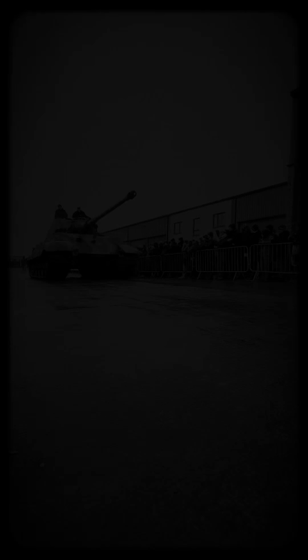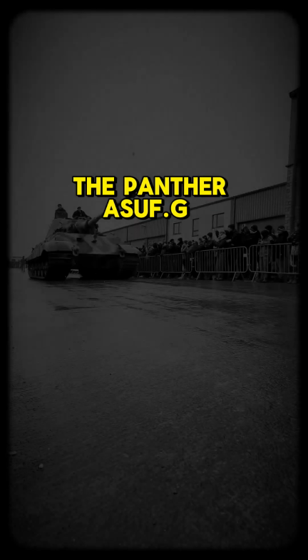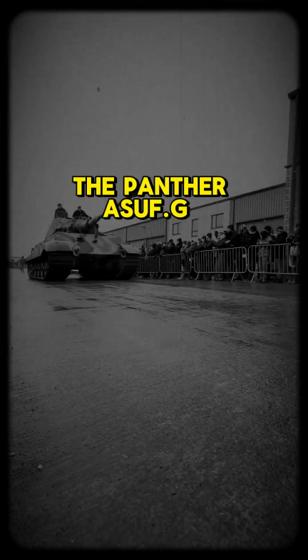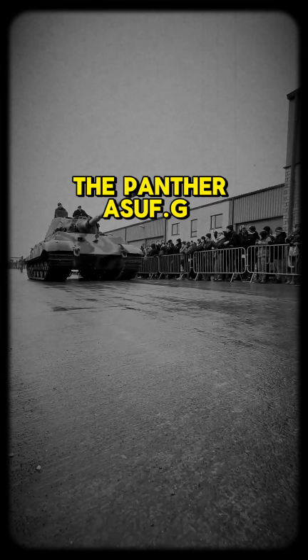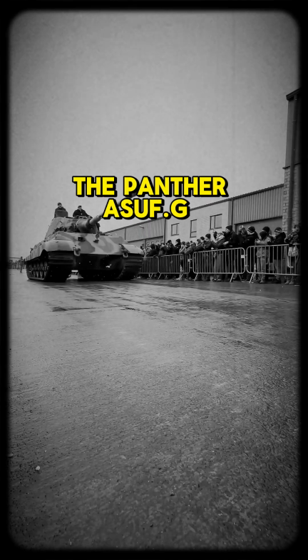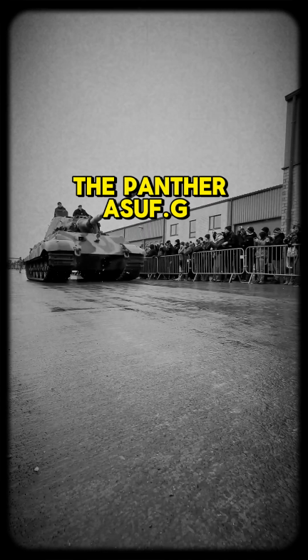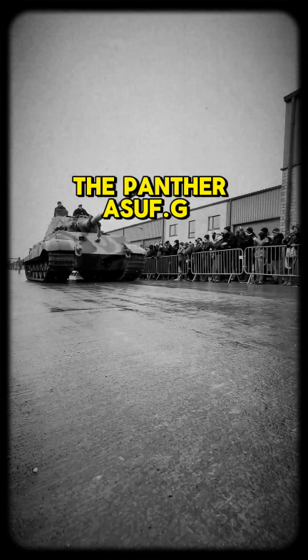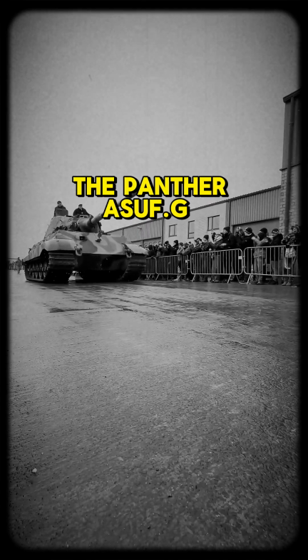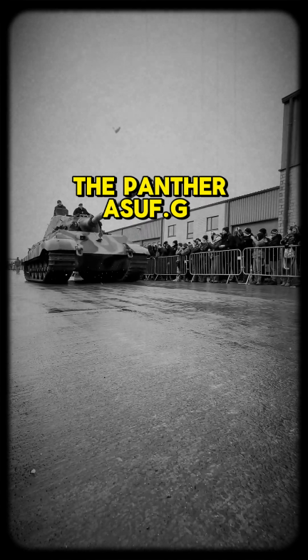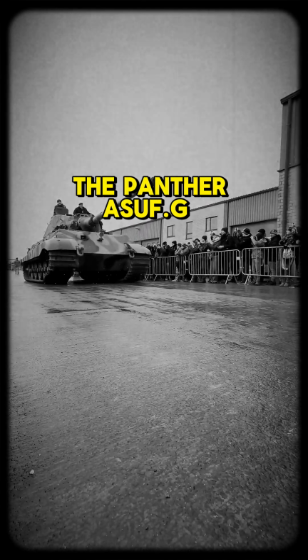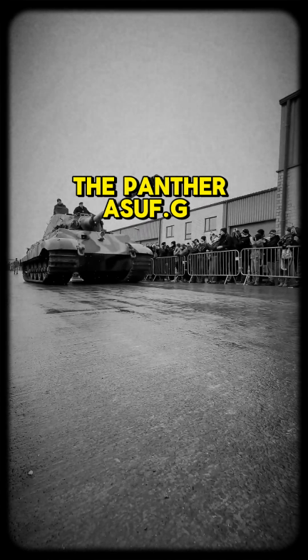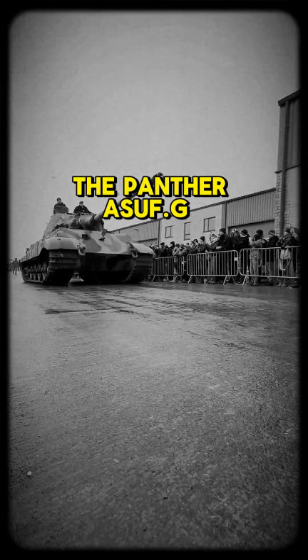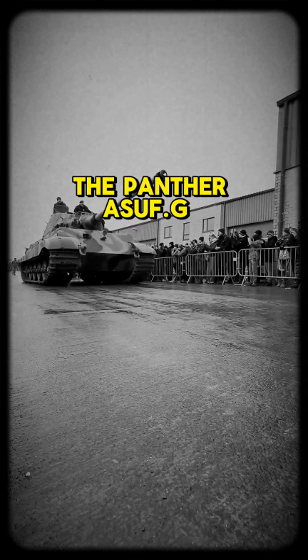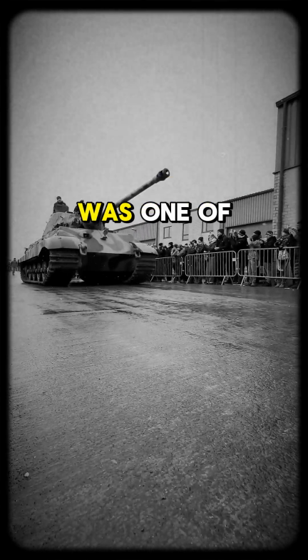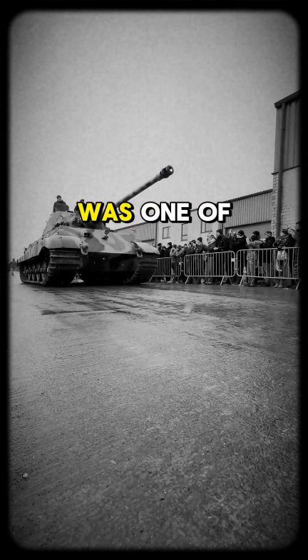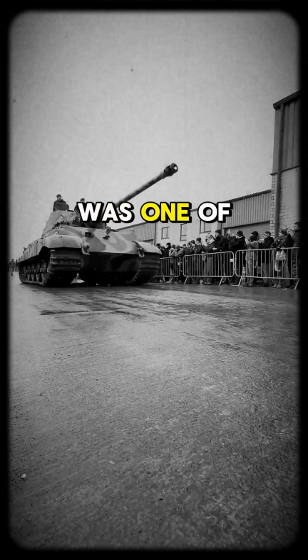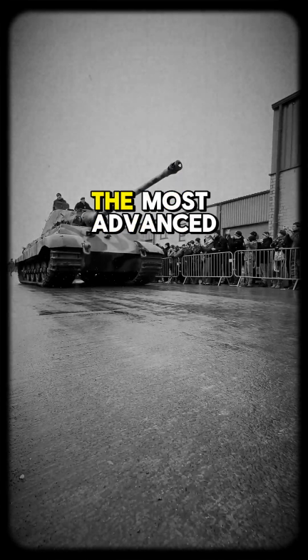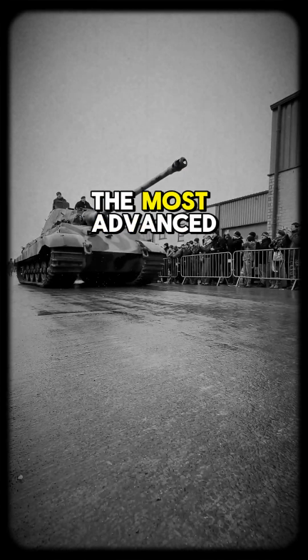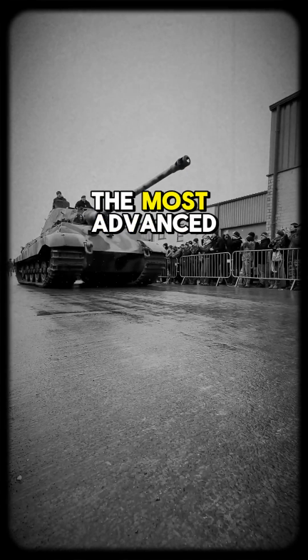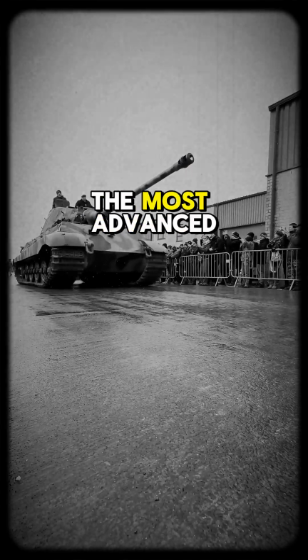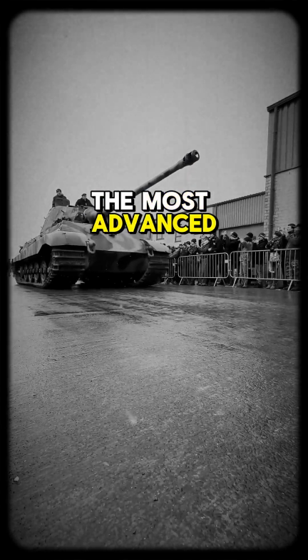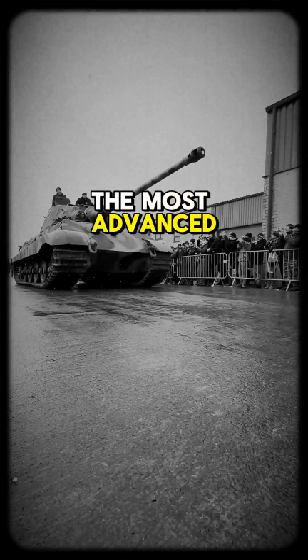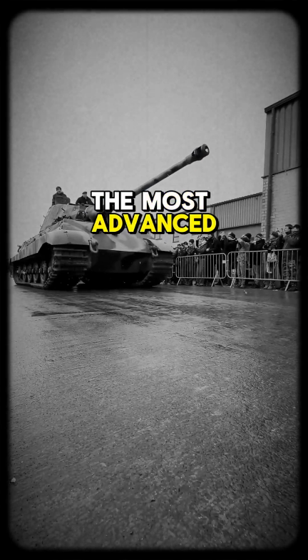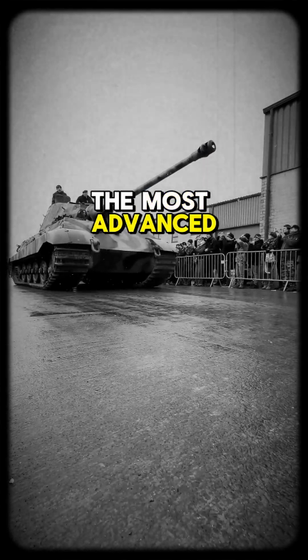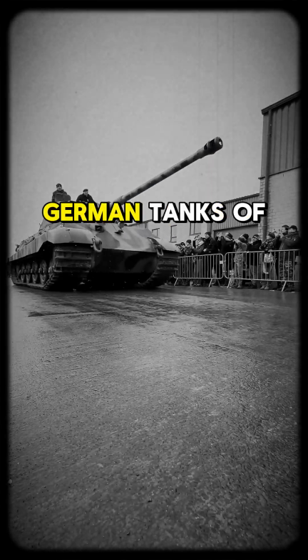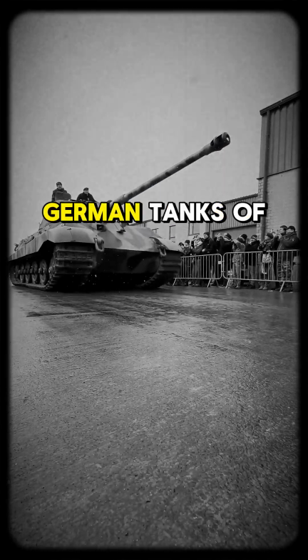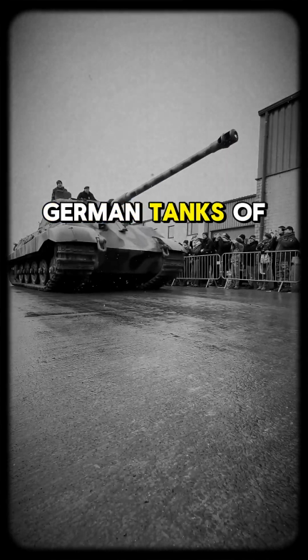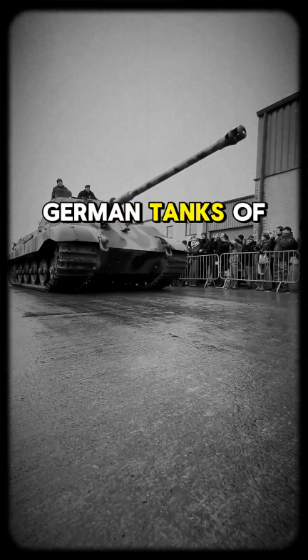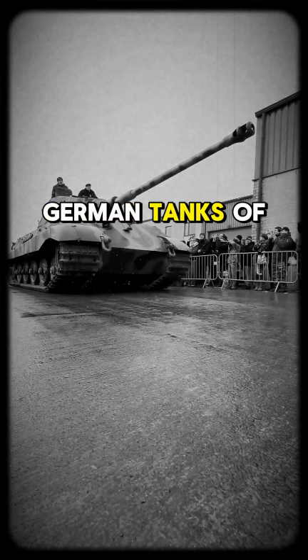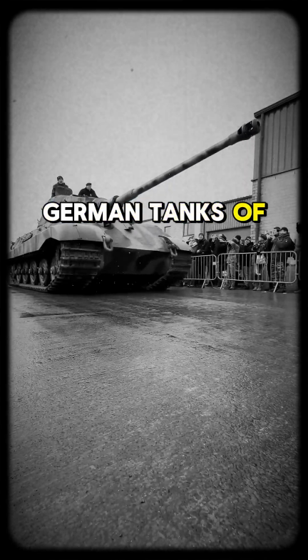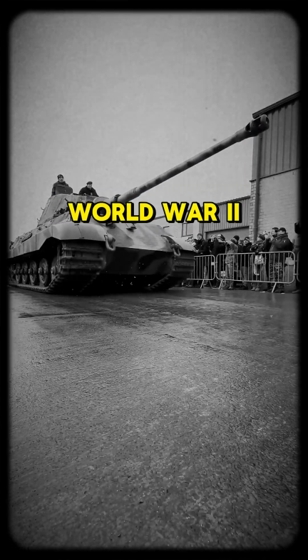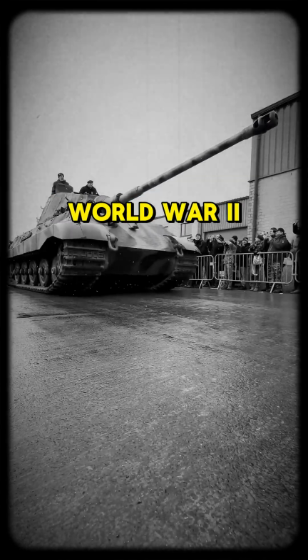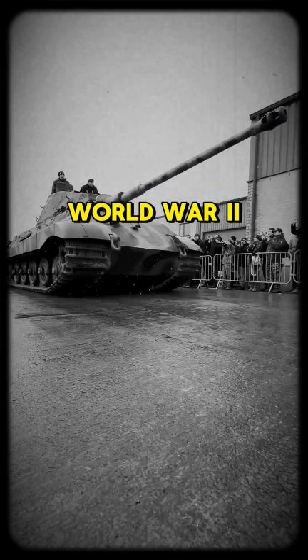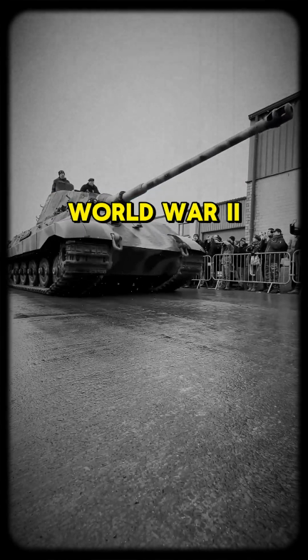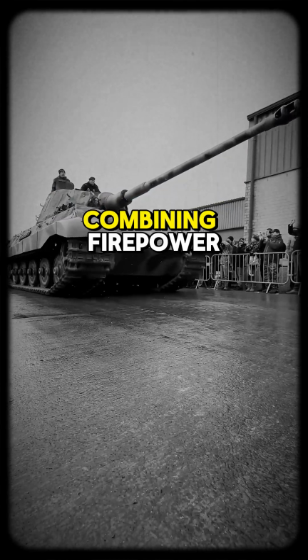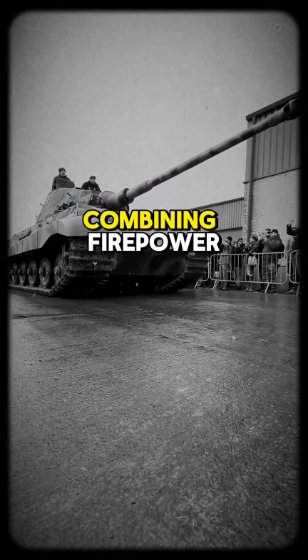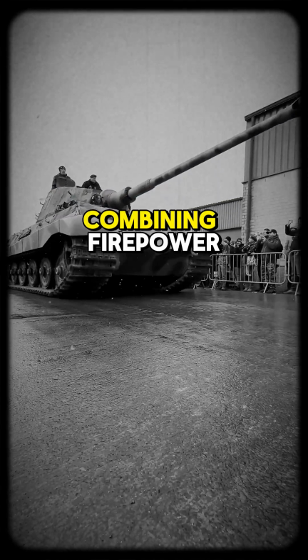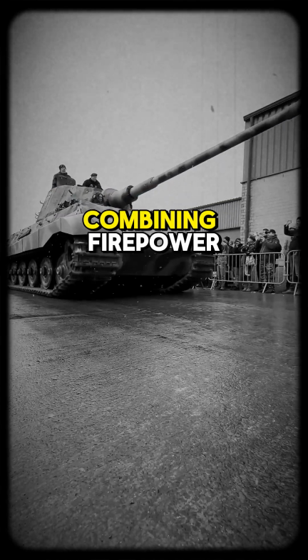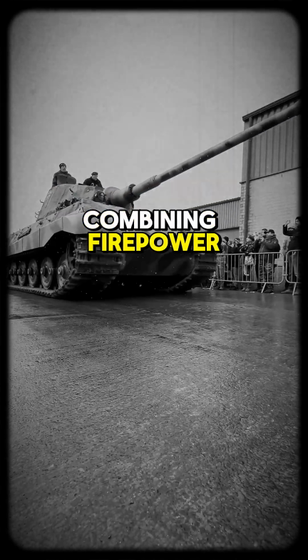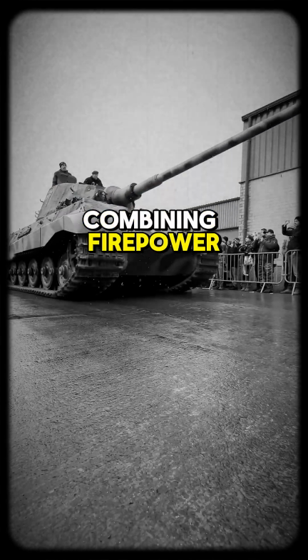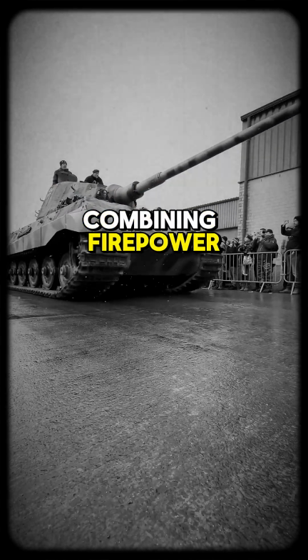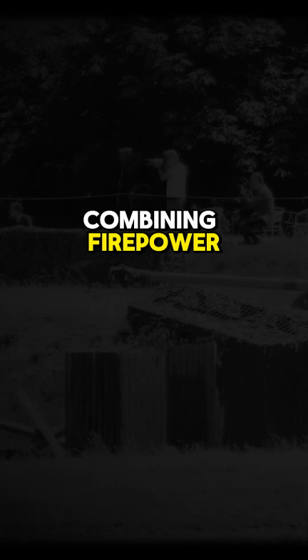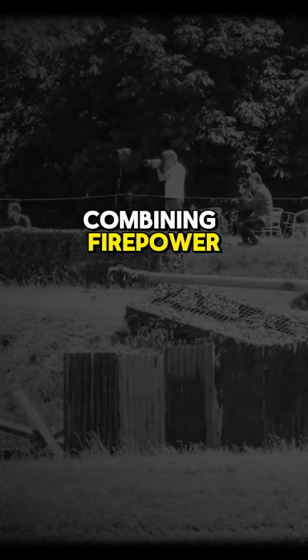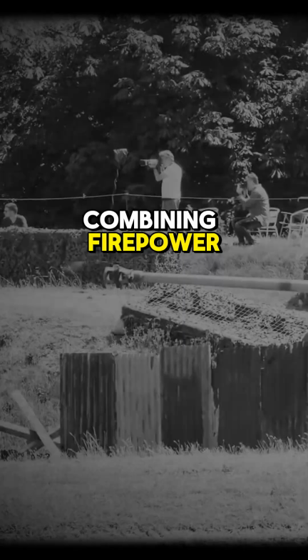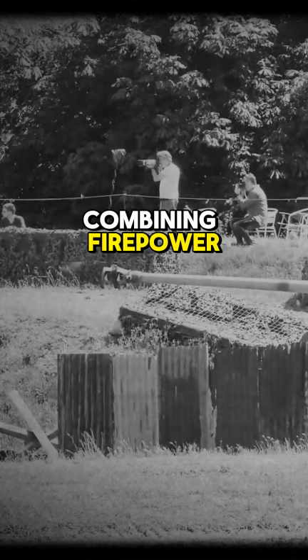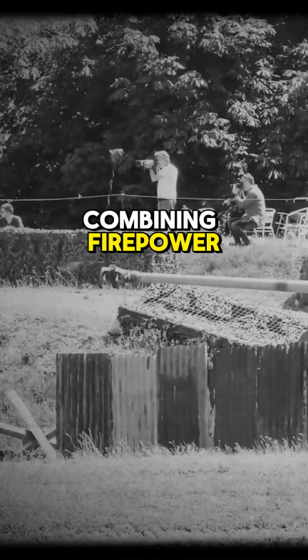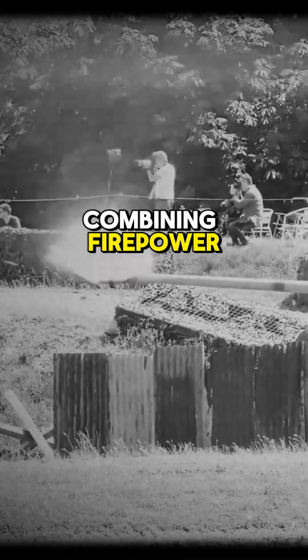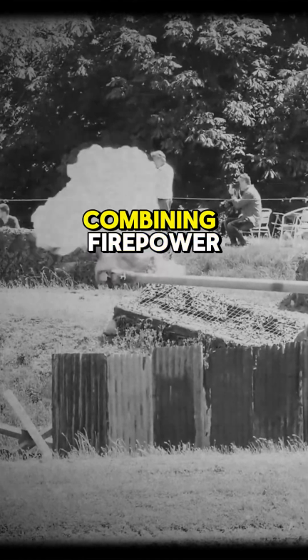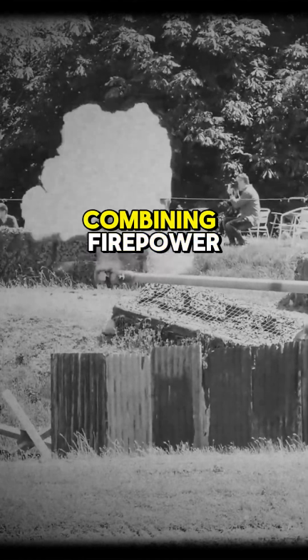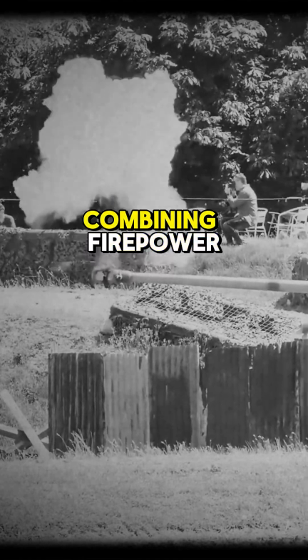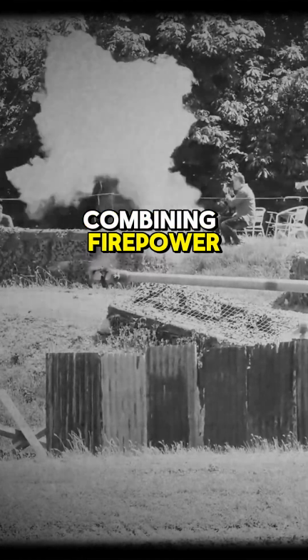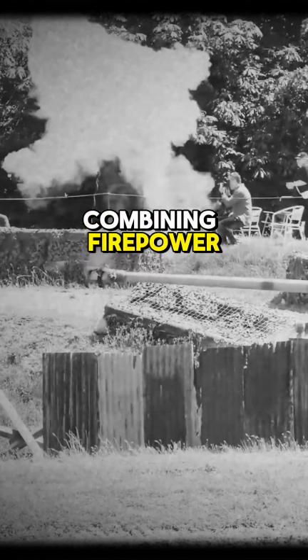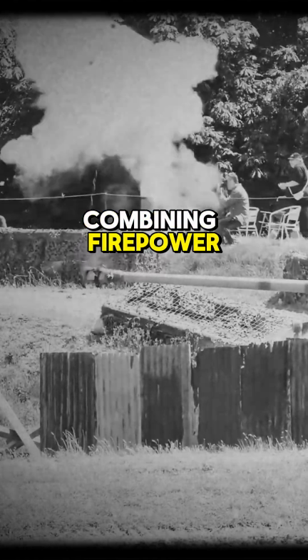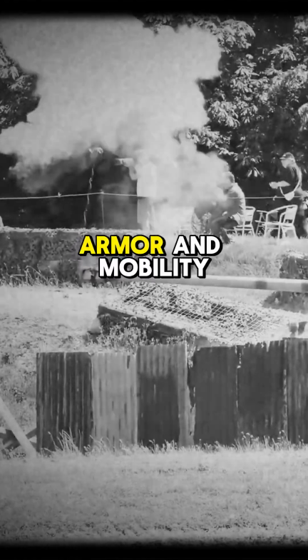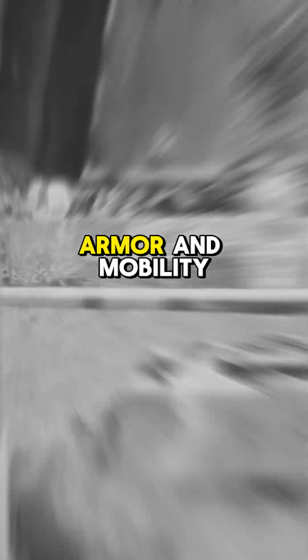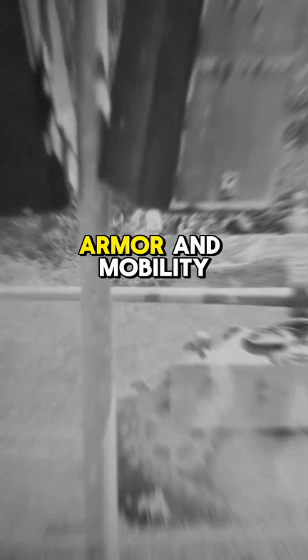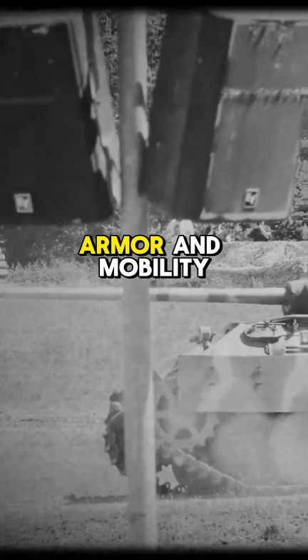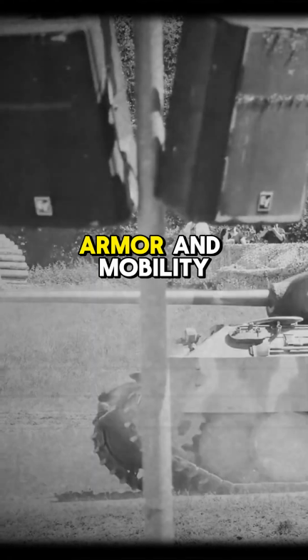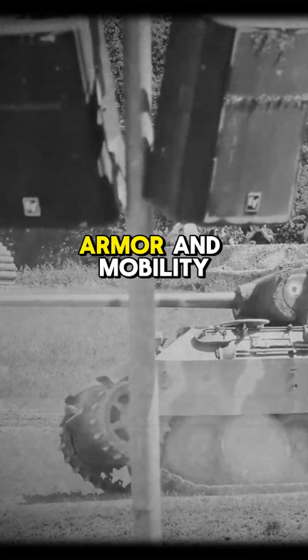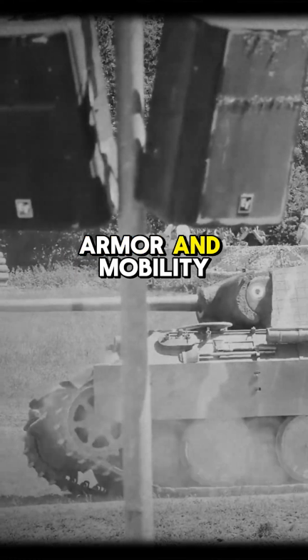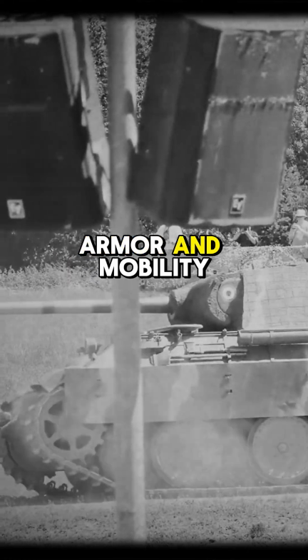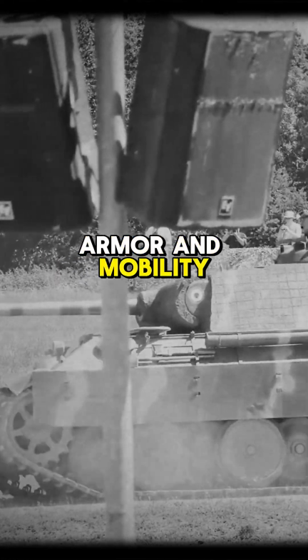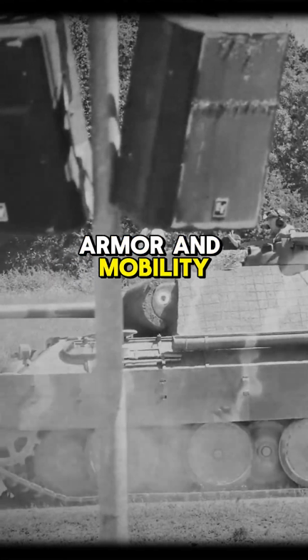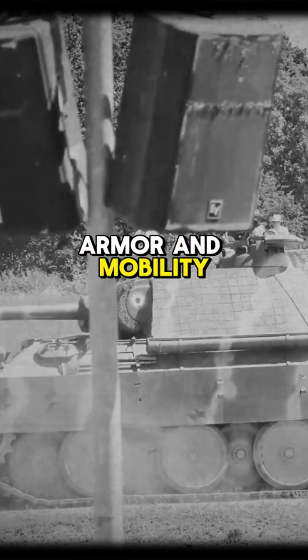The Panther Ausführung G was one of the most advanced German tanks of World War II, combining firepower, armor, and mobility.